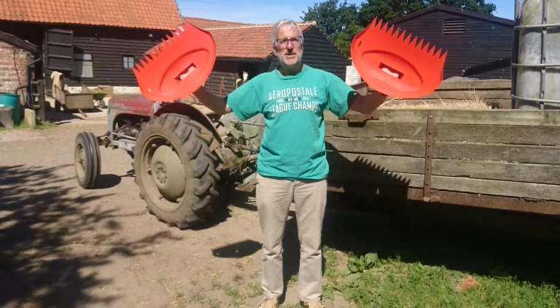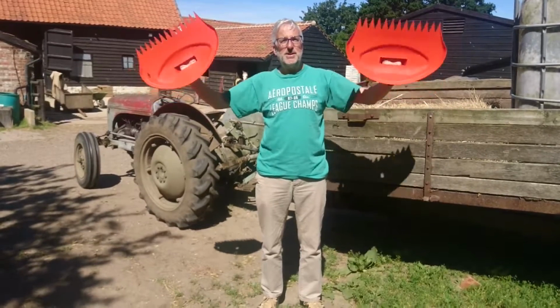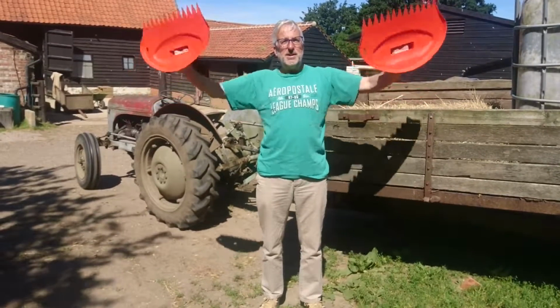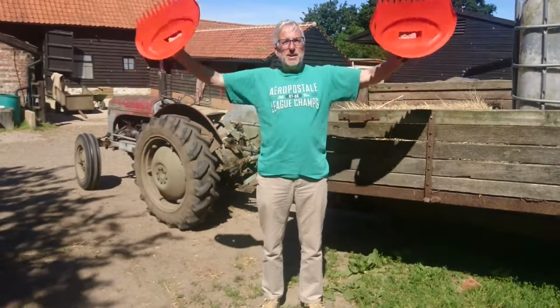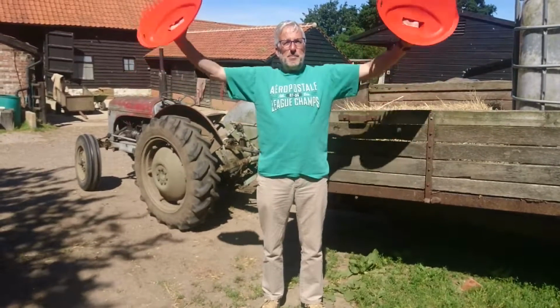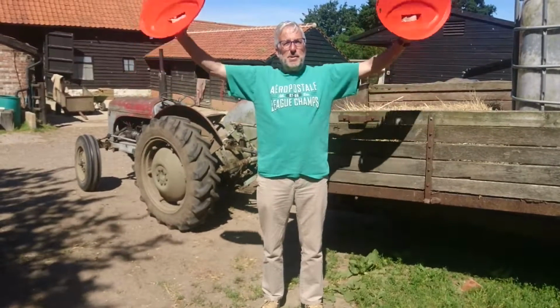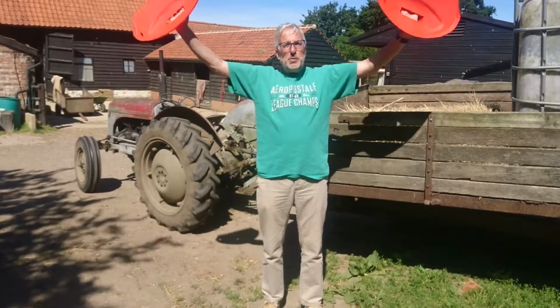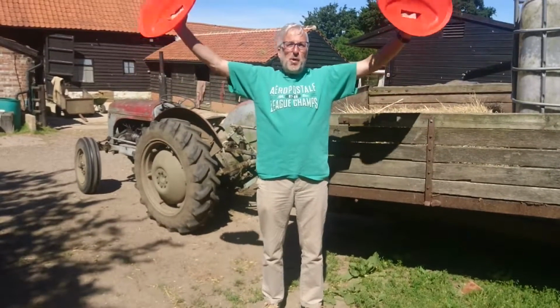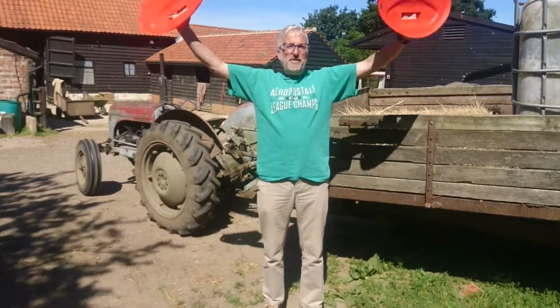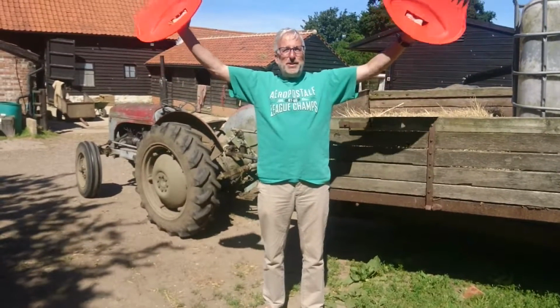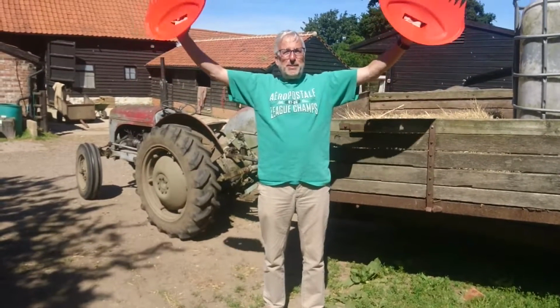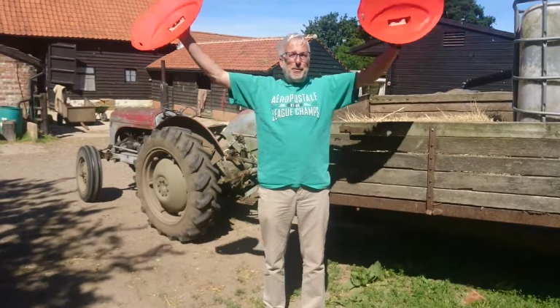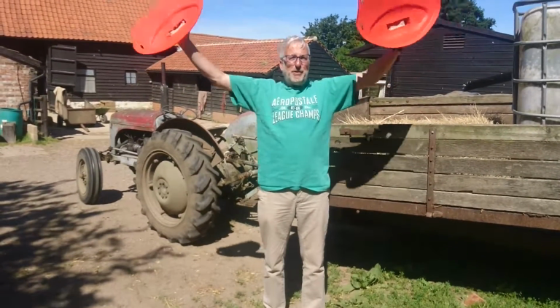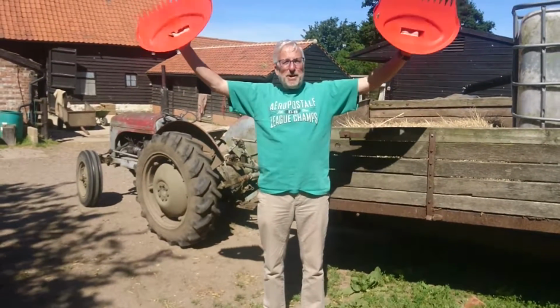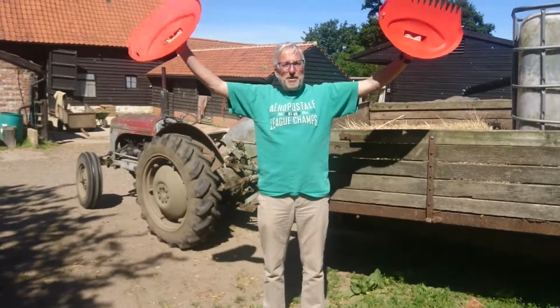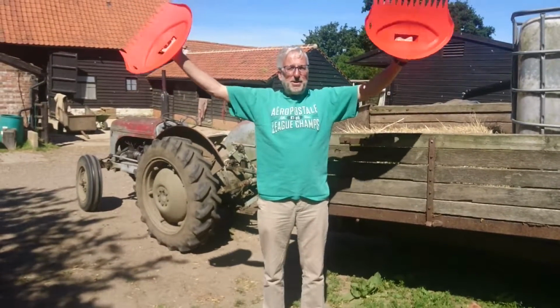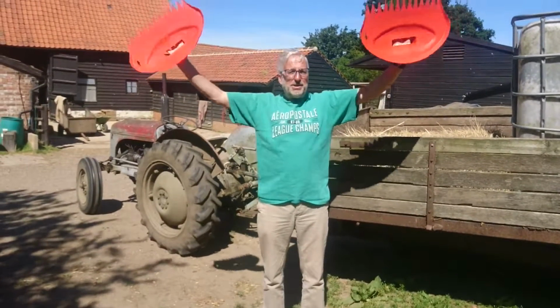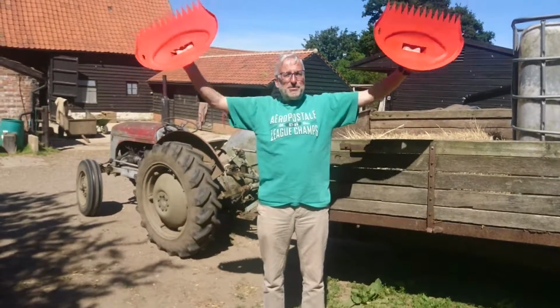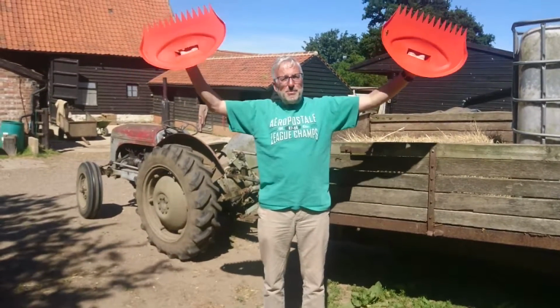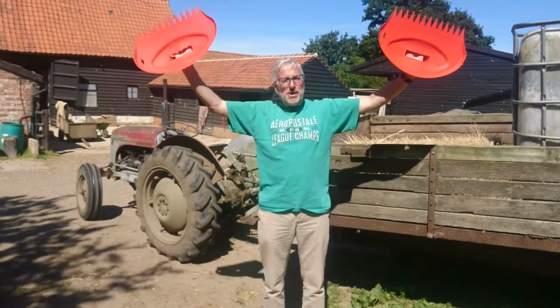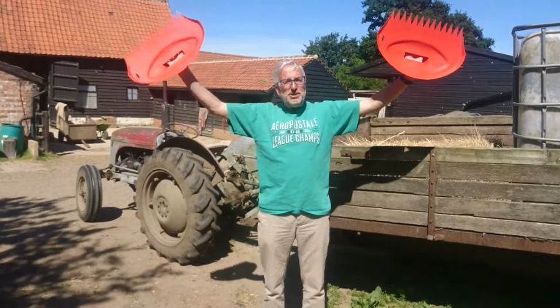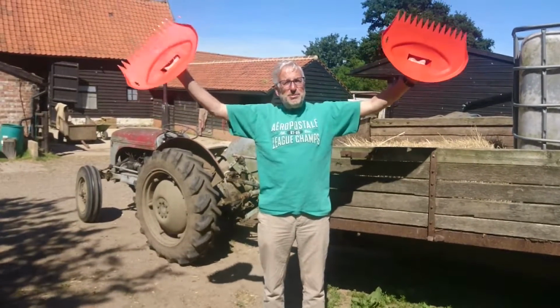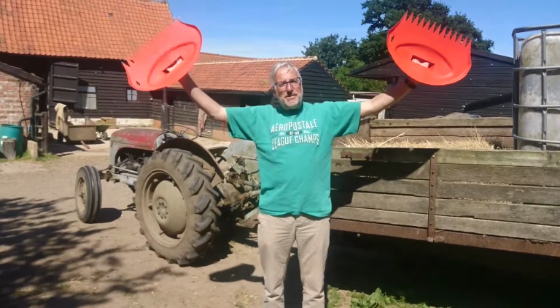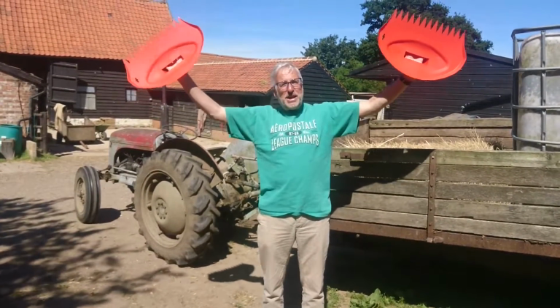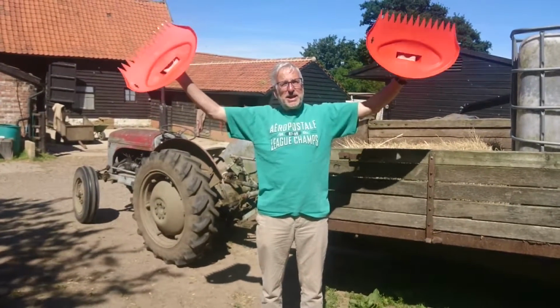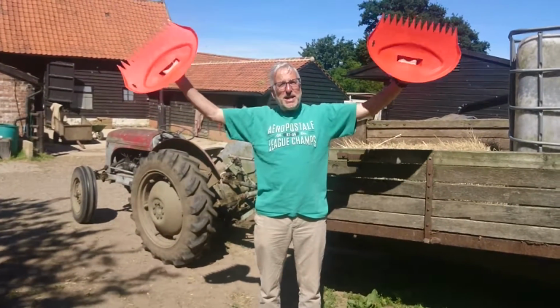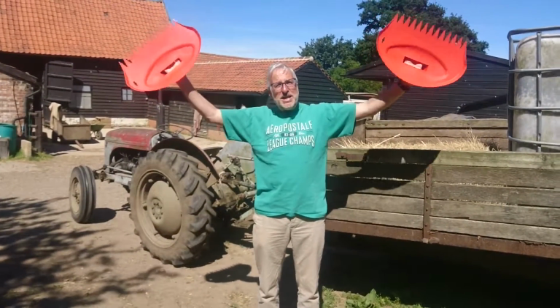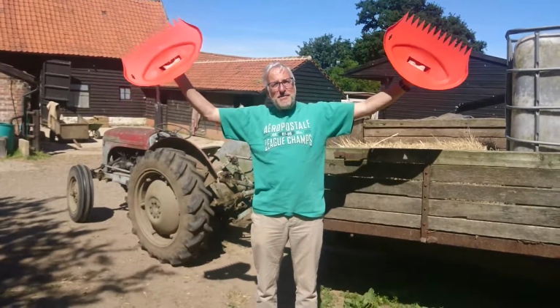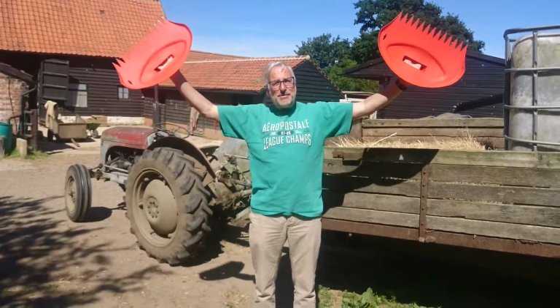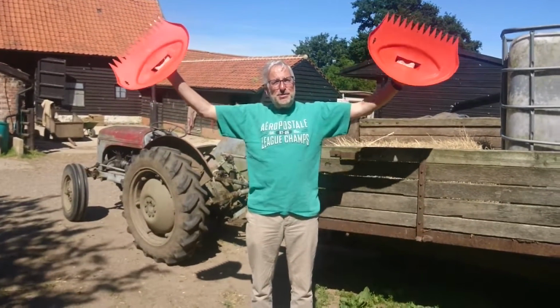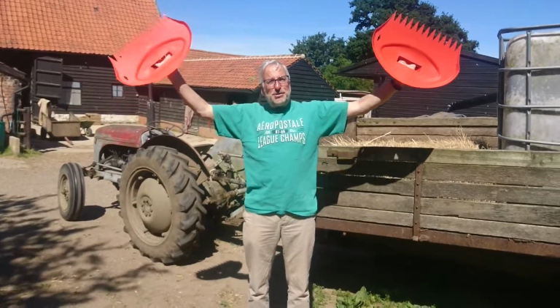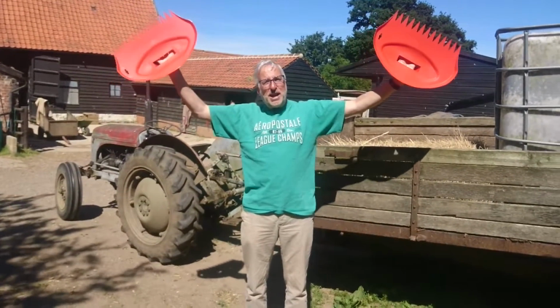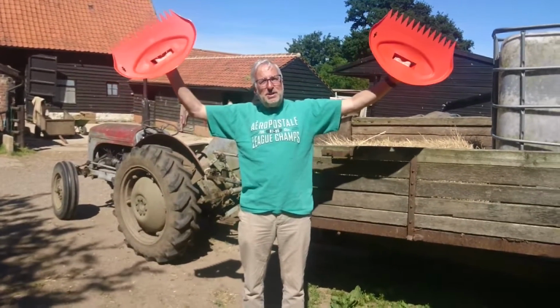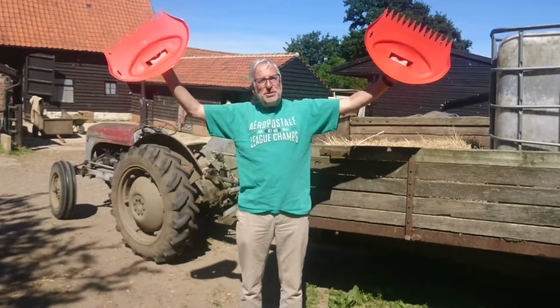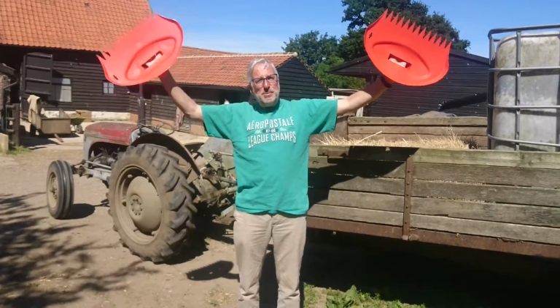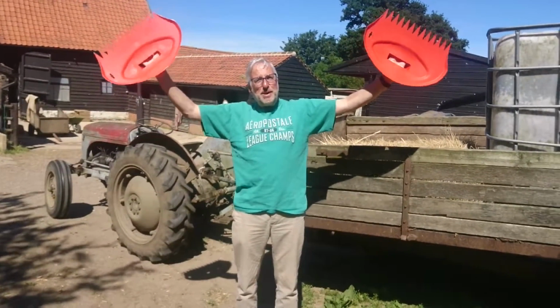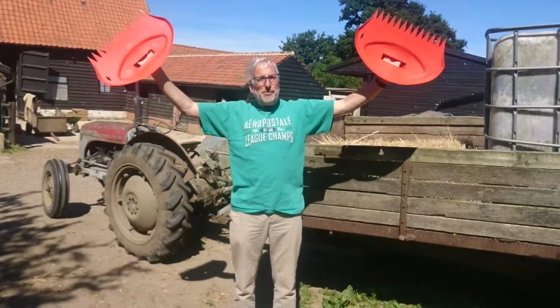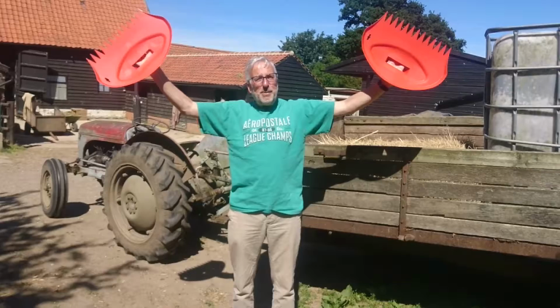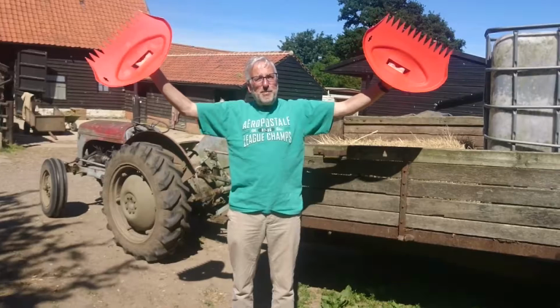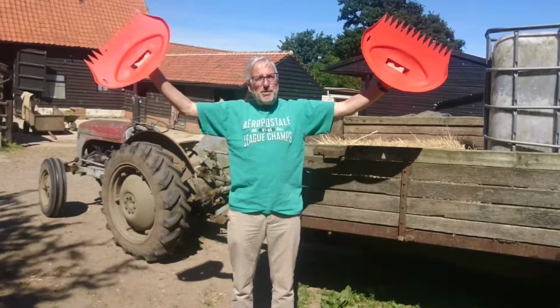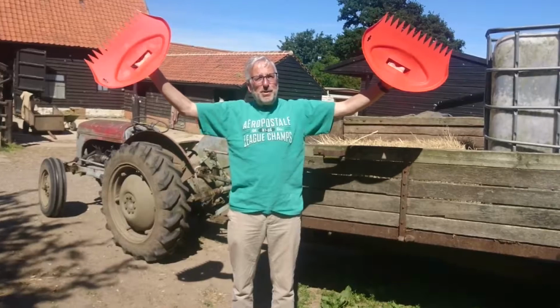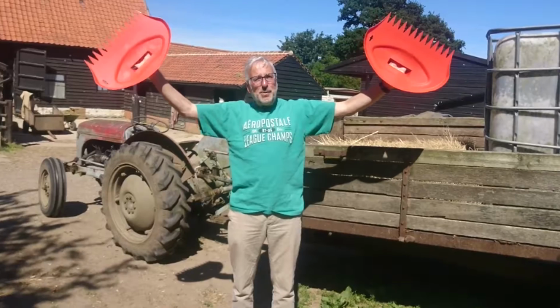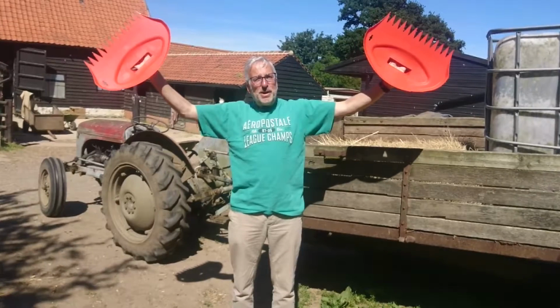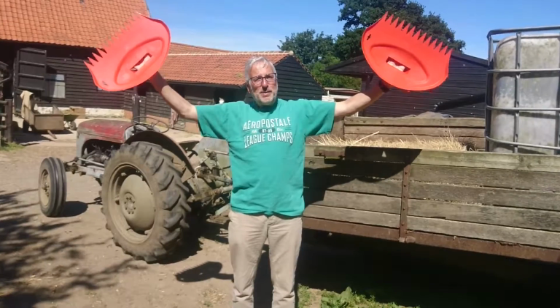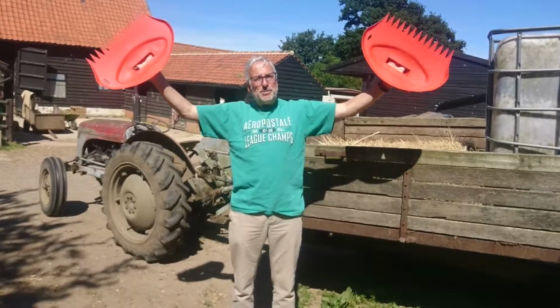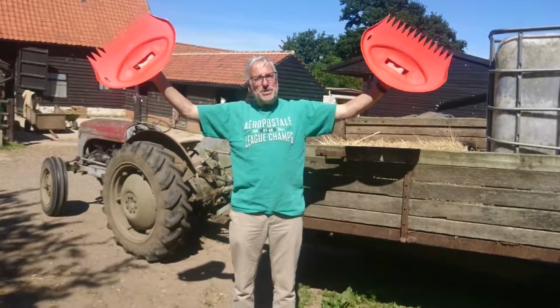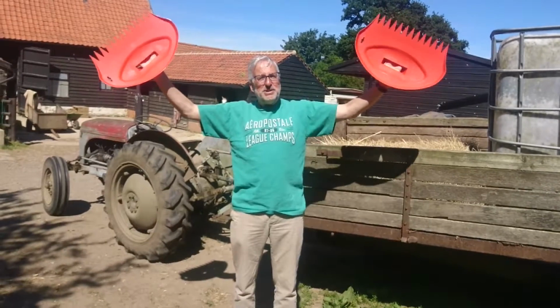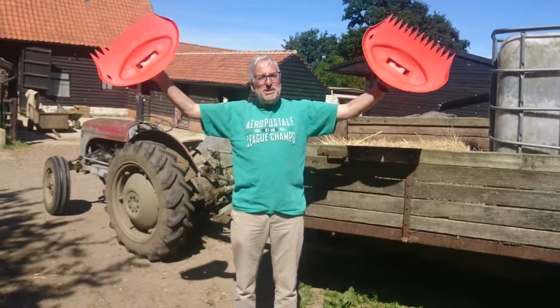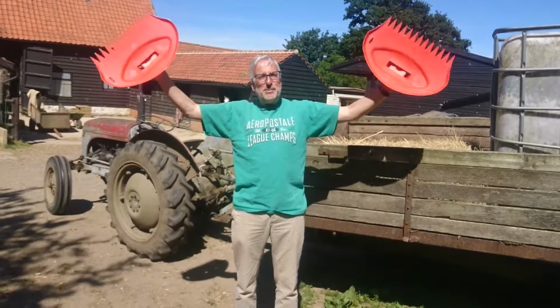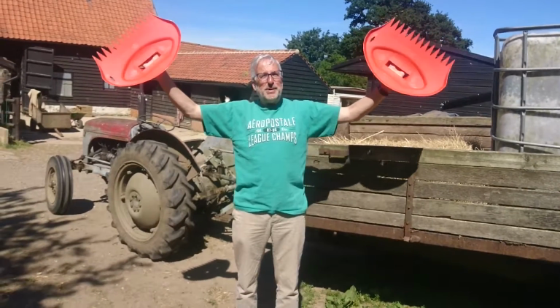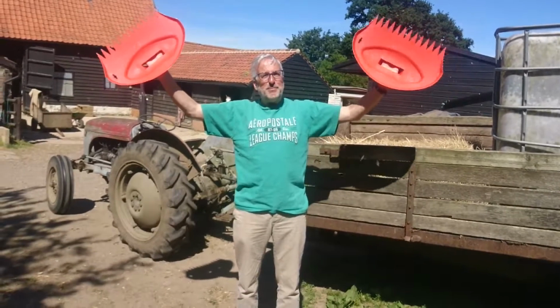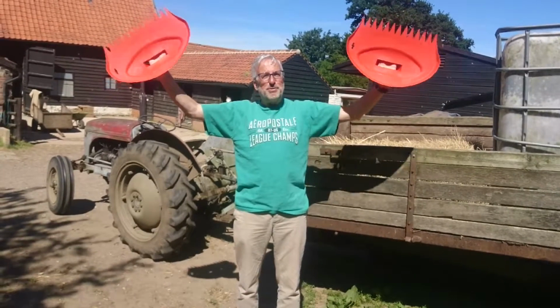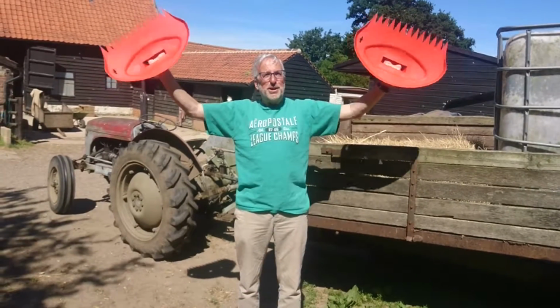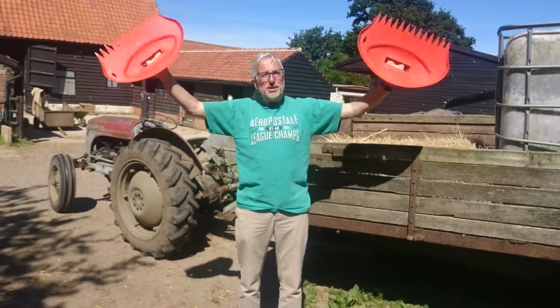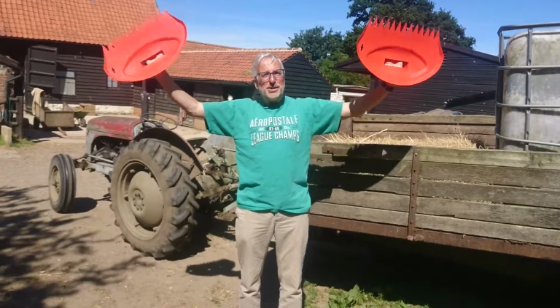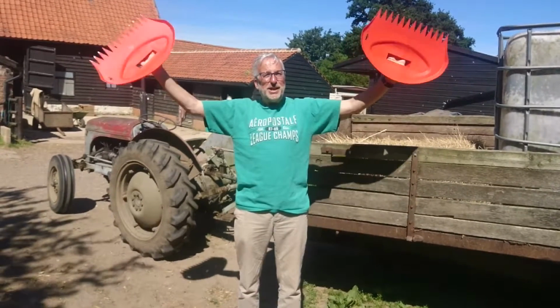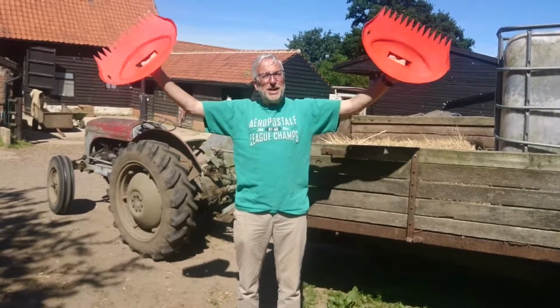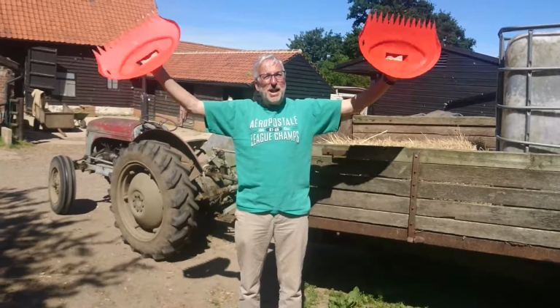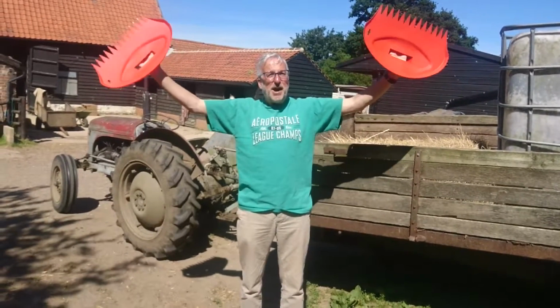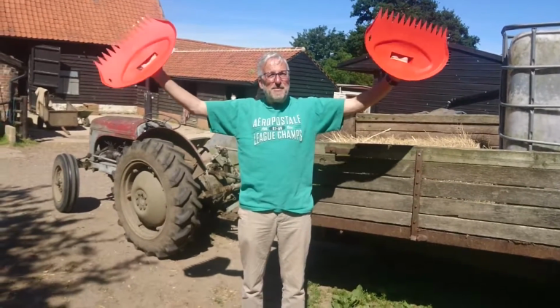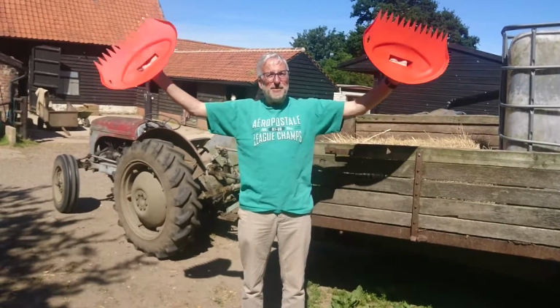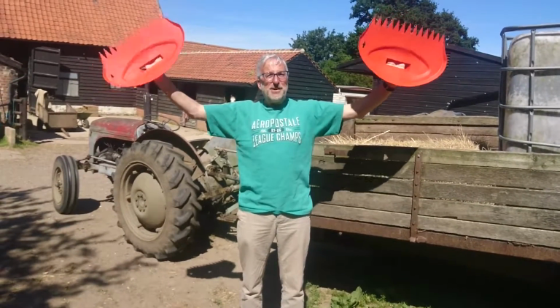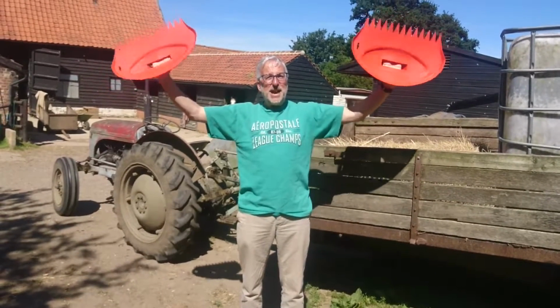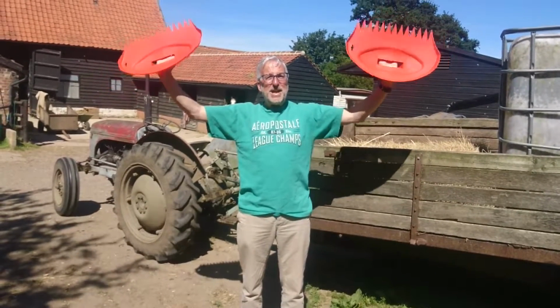Me waving them around like this reminds me of that Kenny Everett sketch. You may remember it where he pretended to be brotherly love. Anyway,